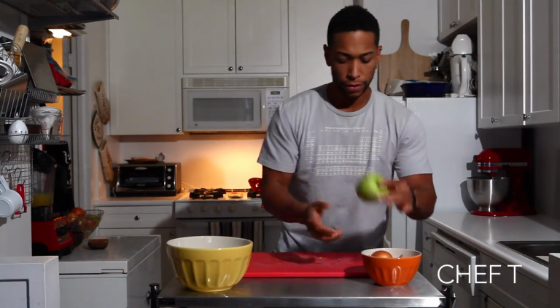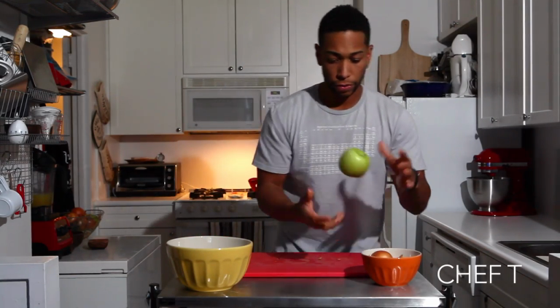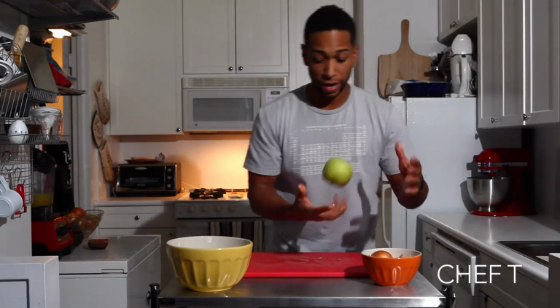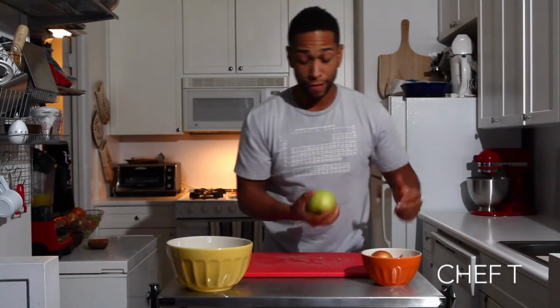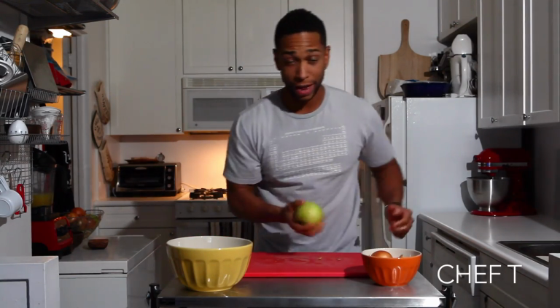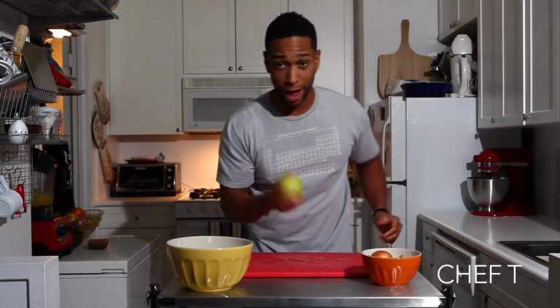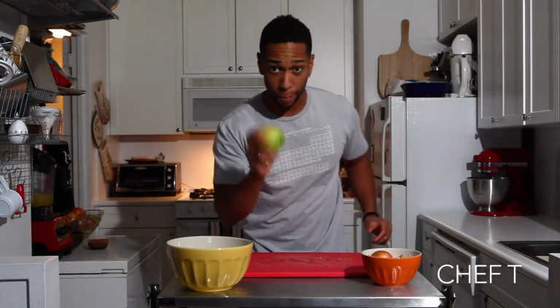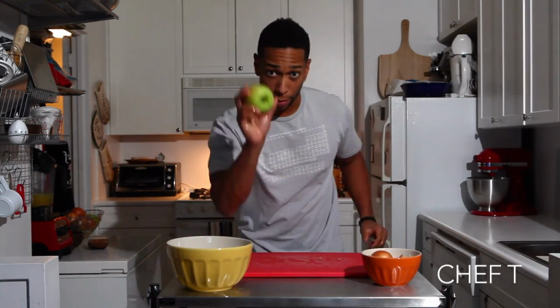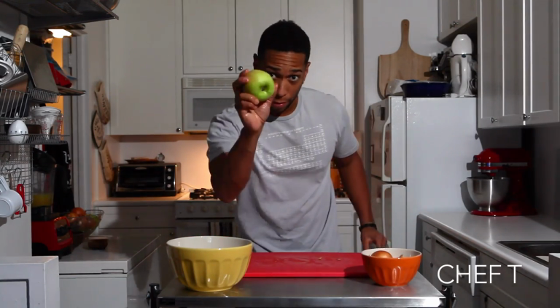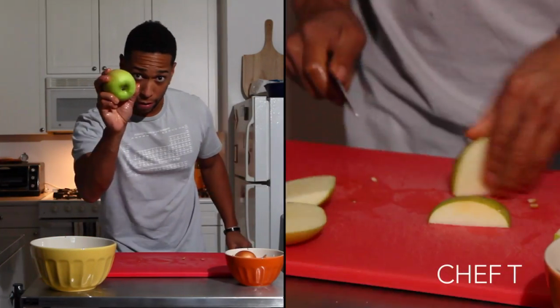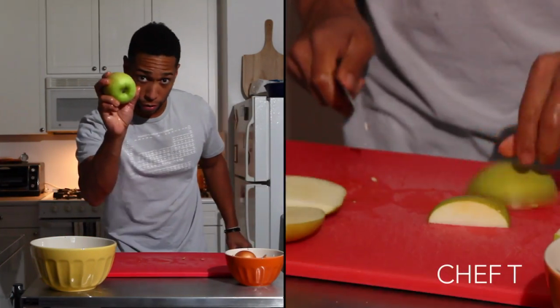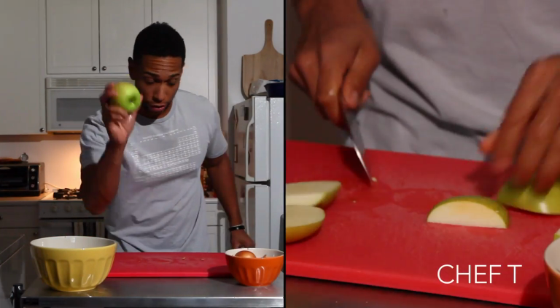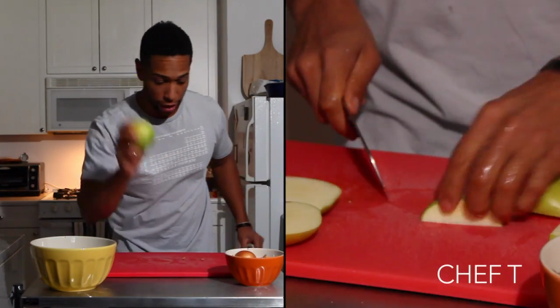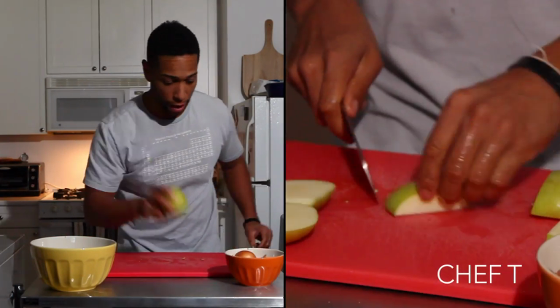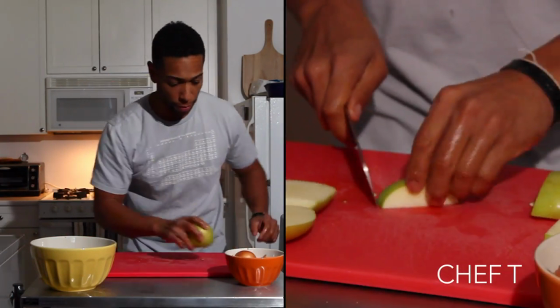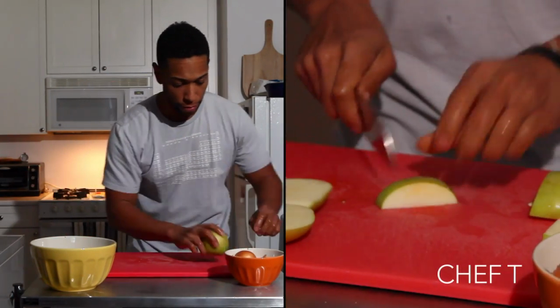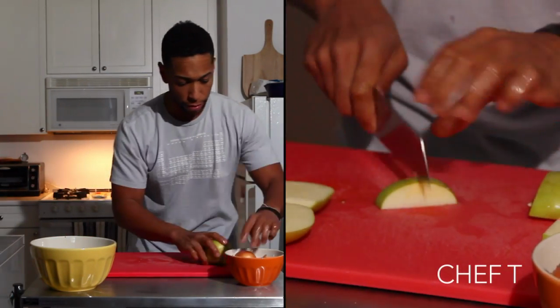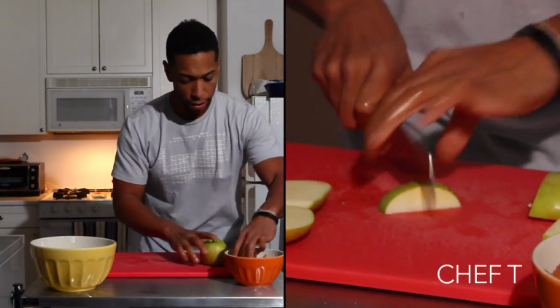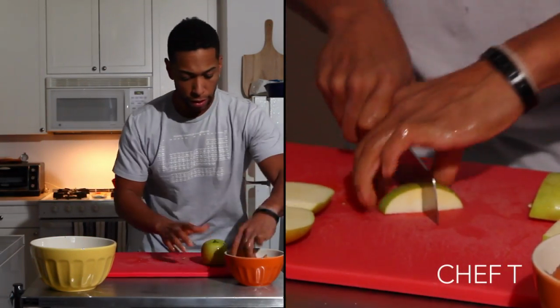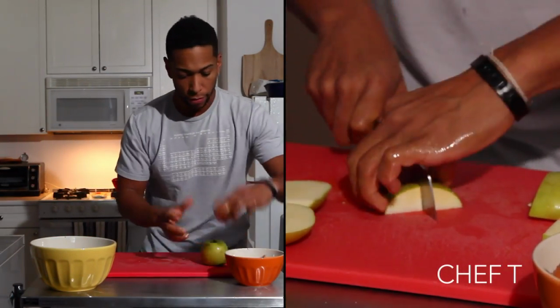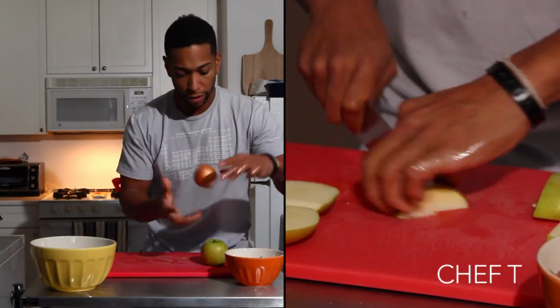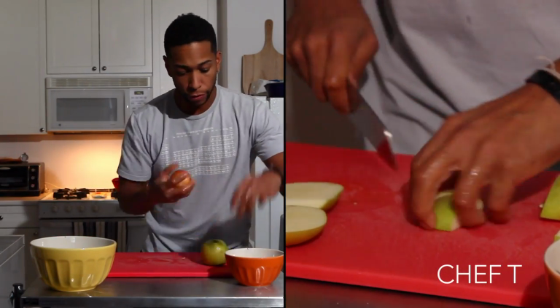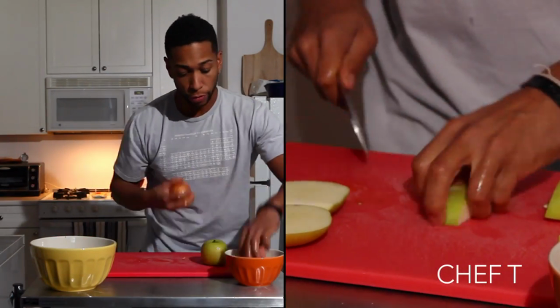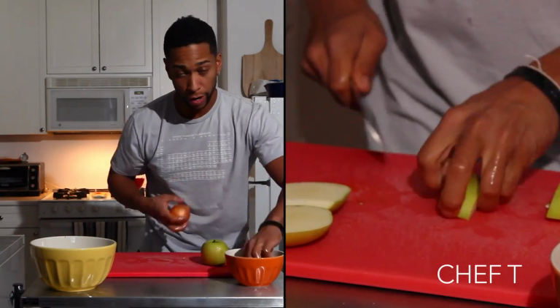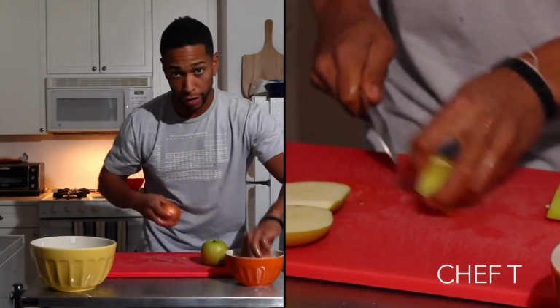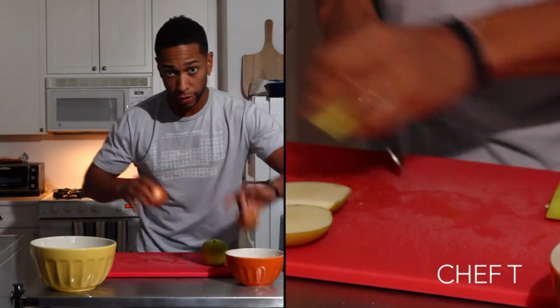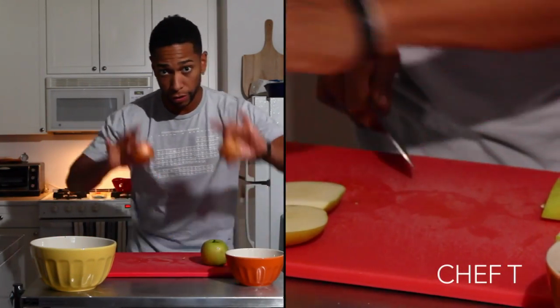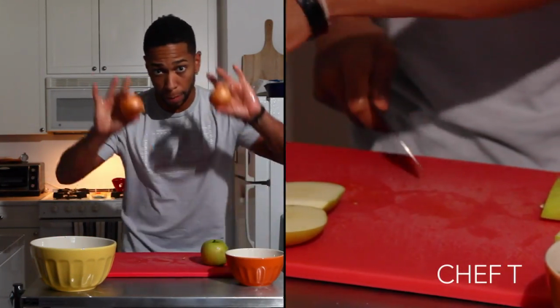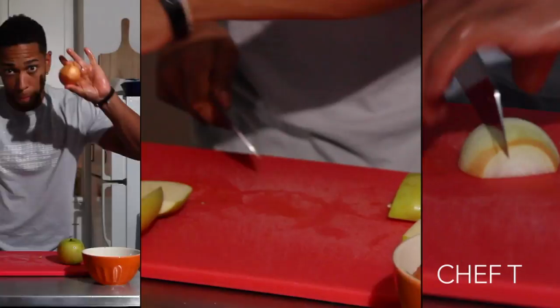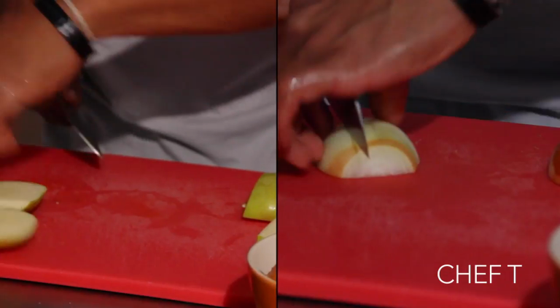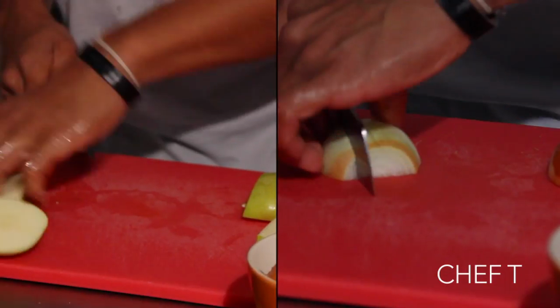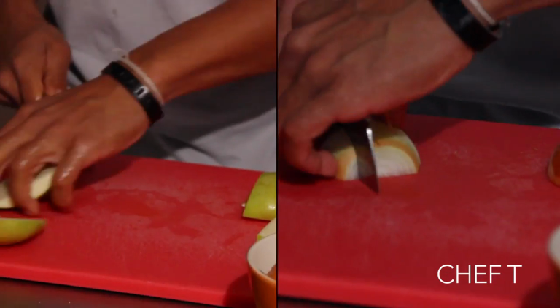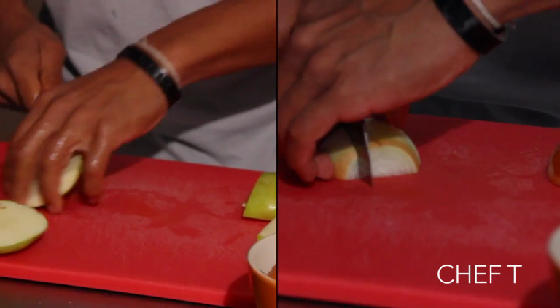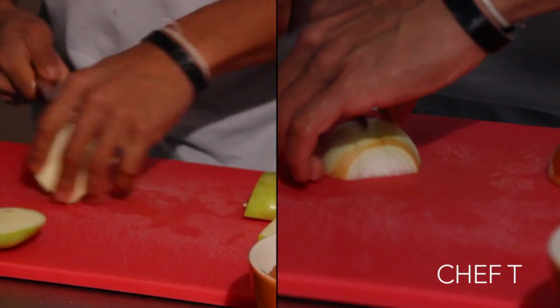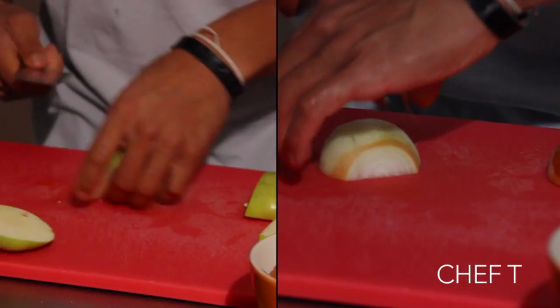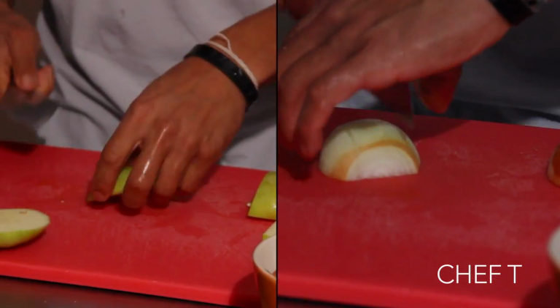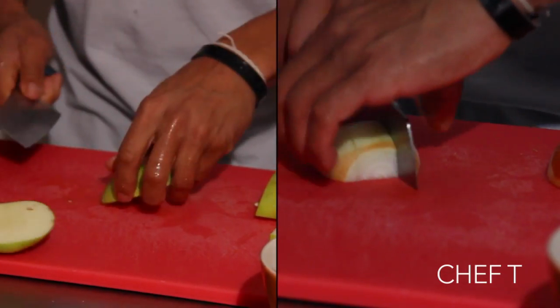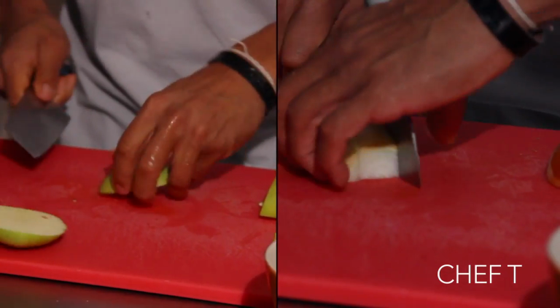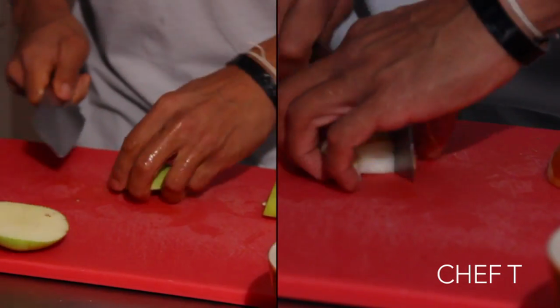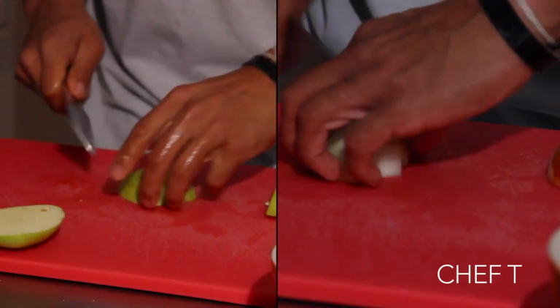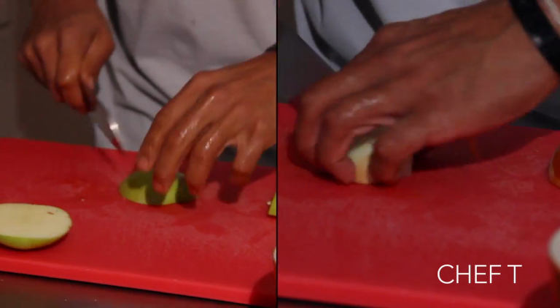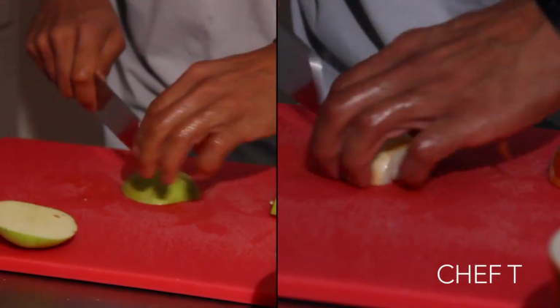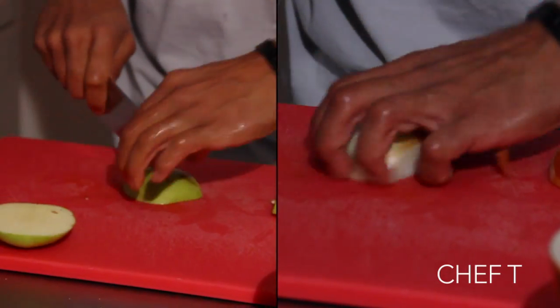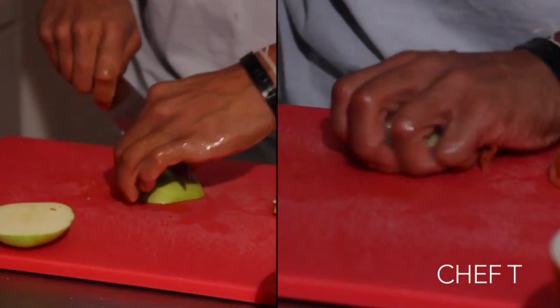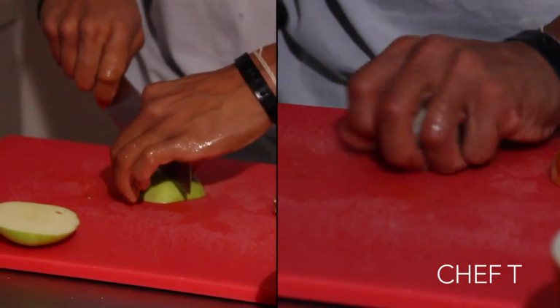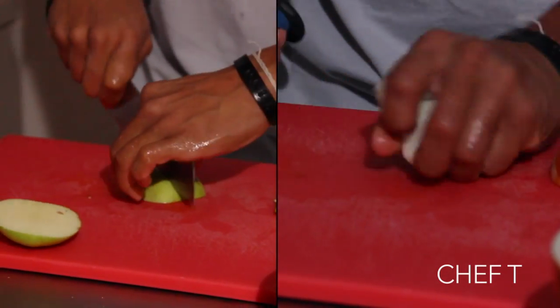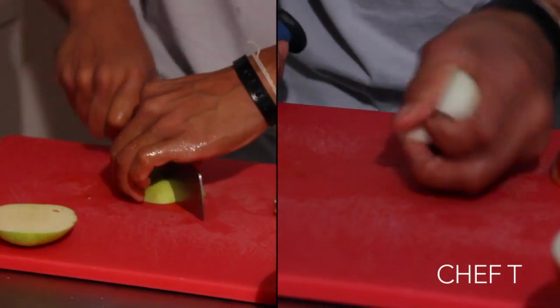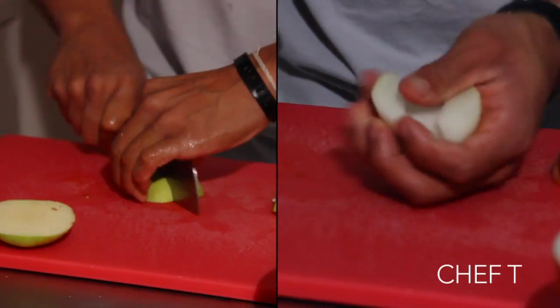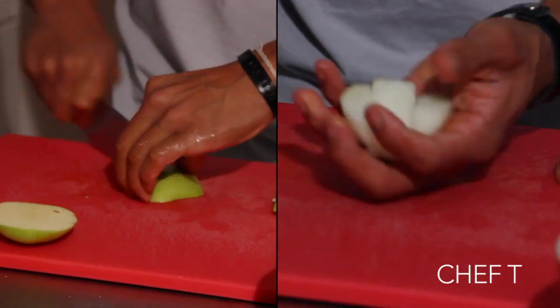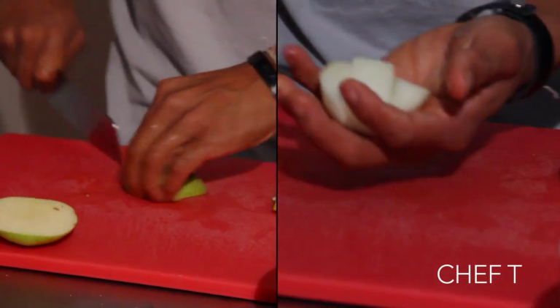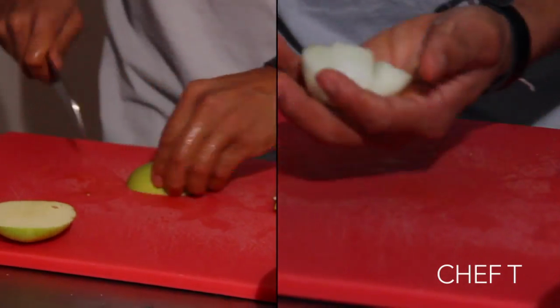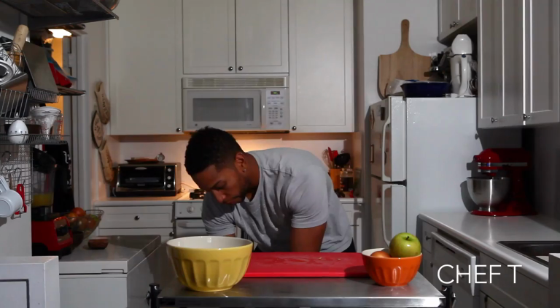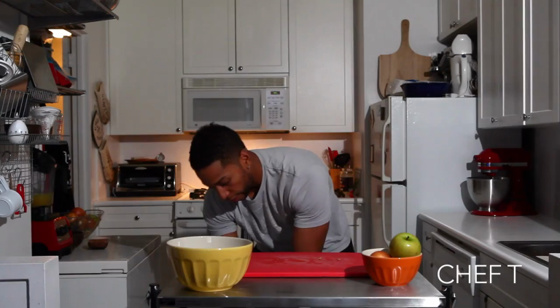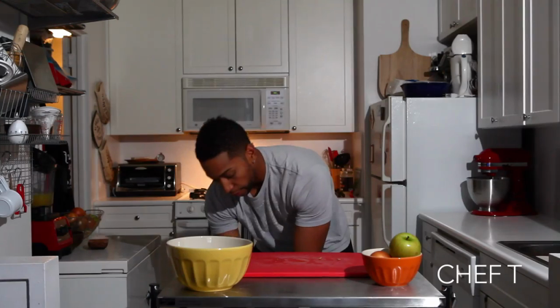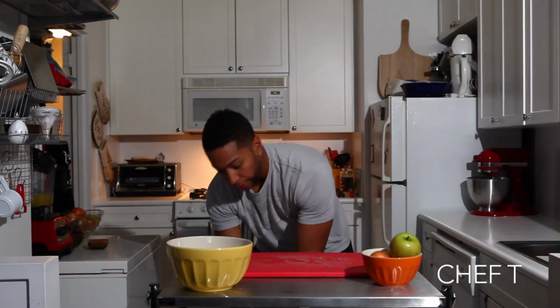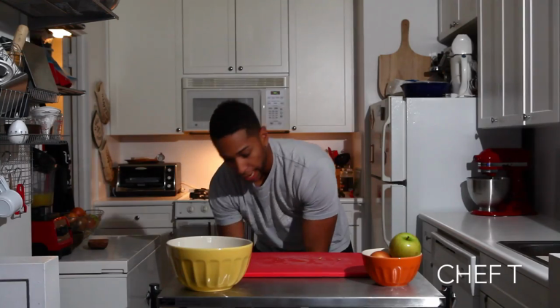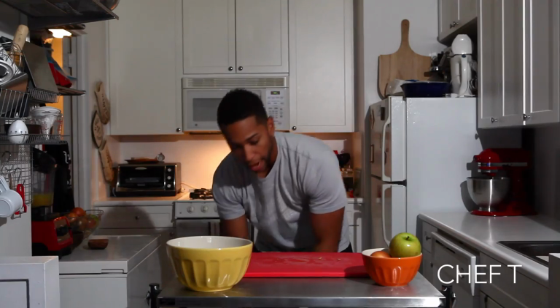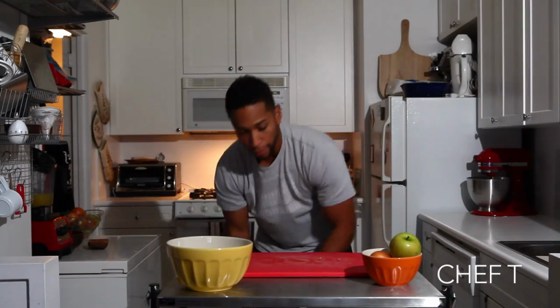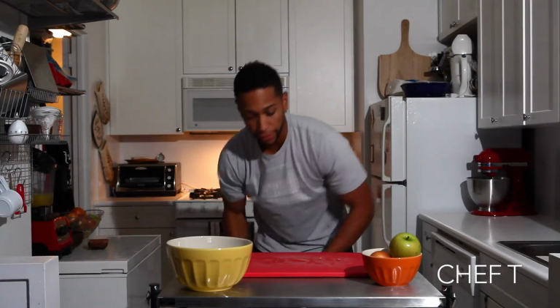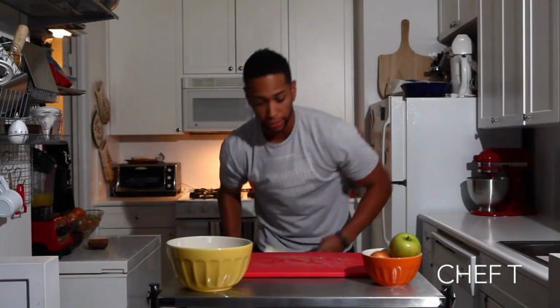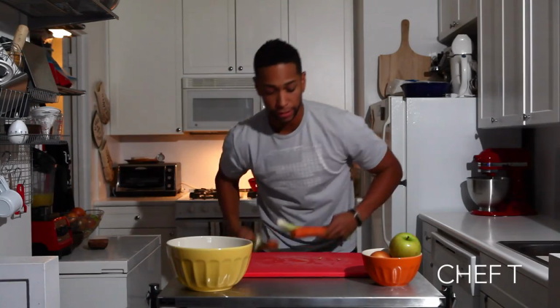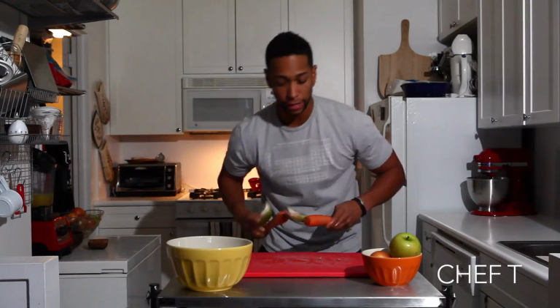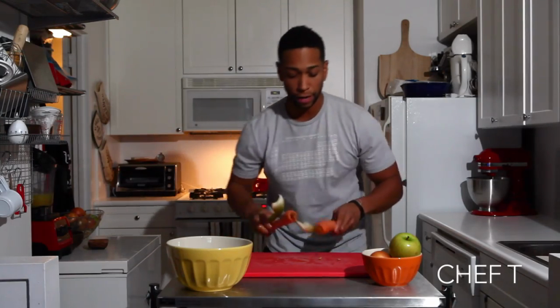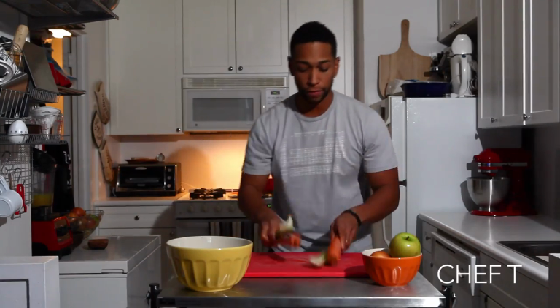So we have apple, green apple. We have two onions — this is where Gil's Onion is coming into play. We have some carrots and celery.